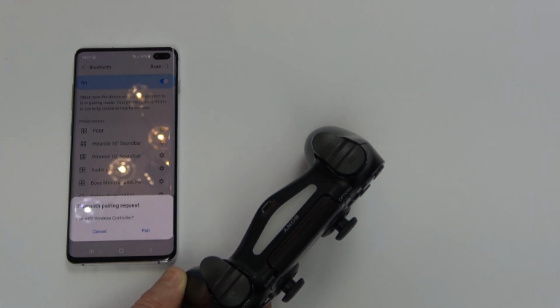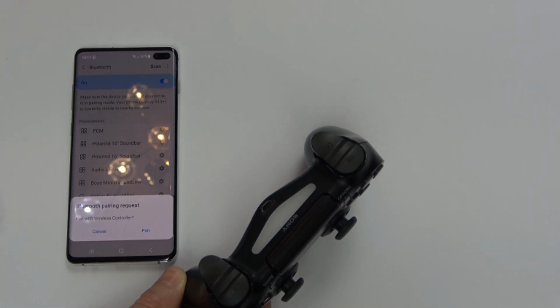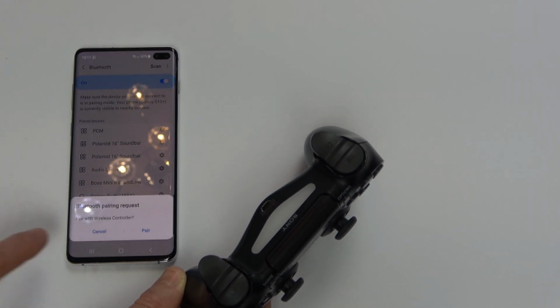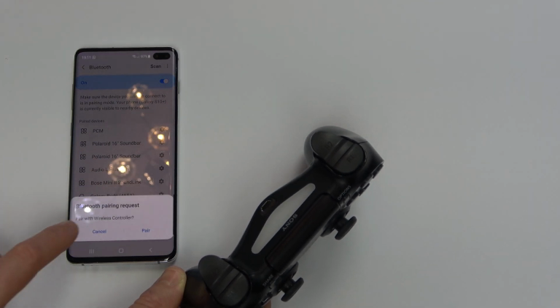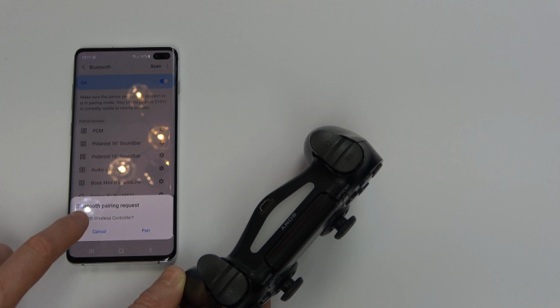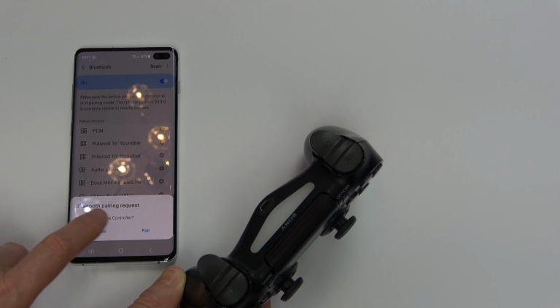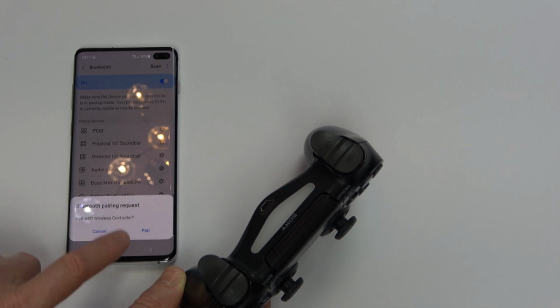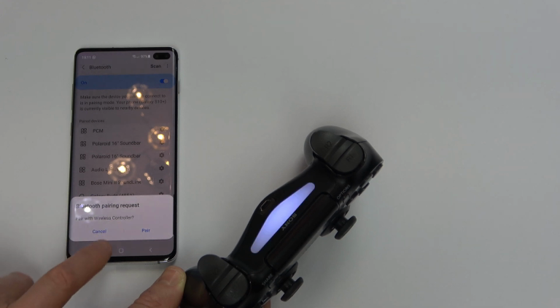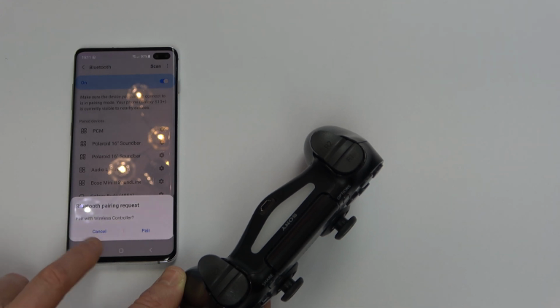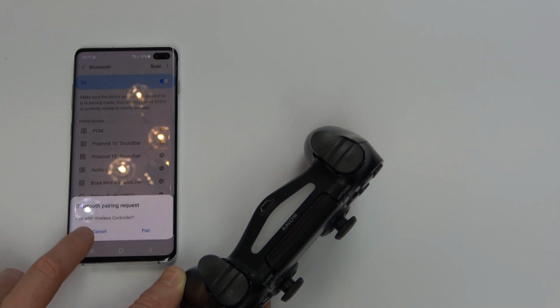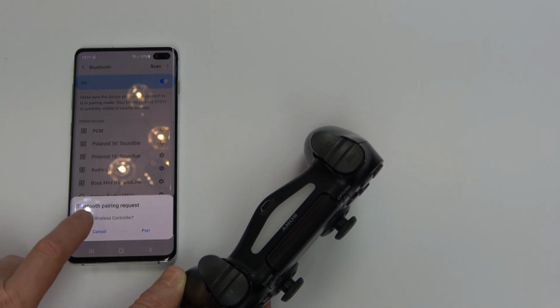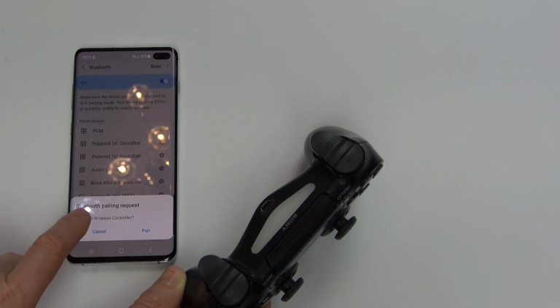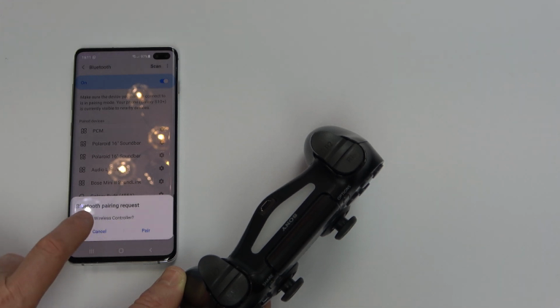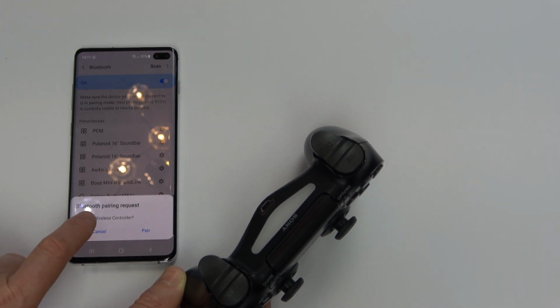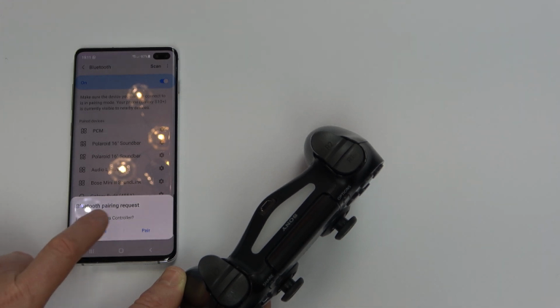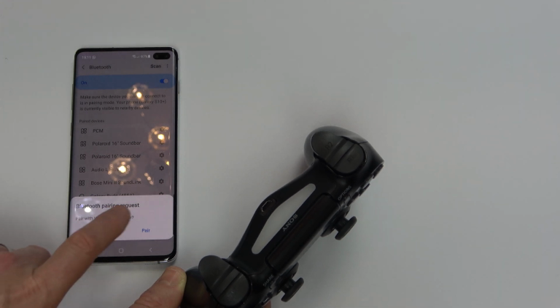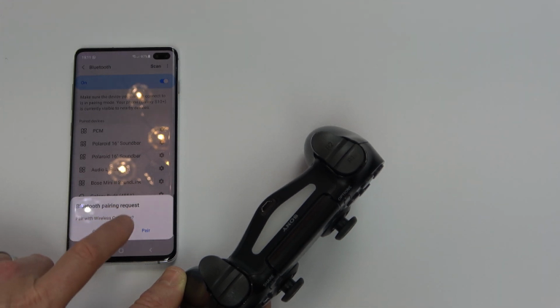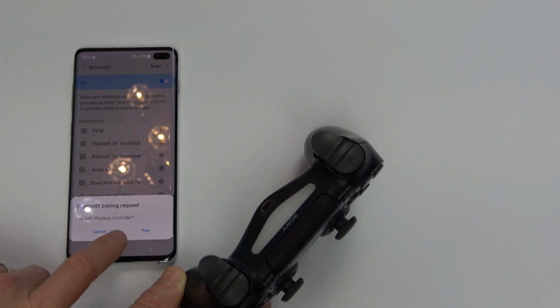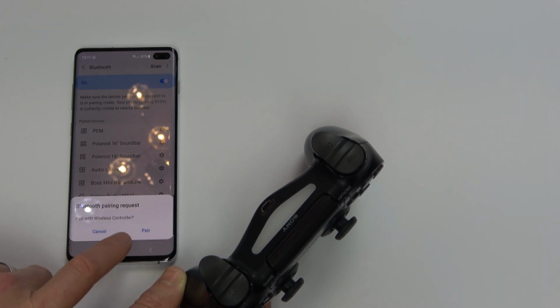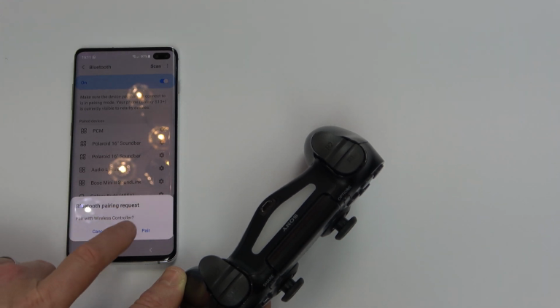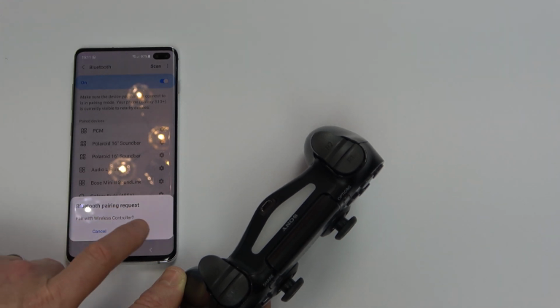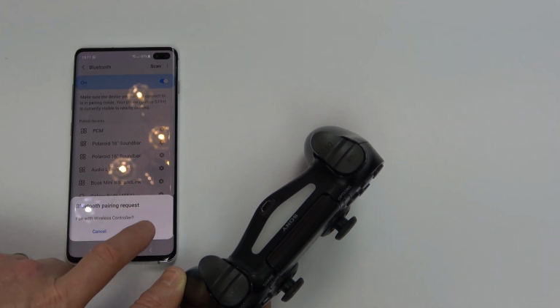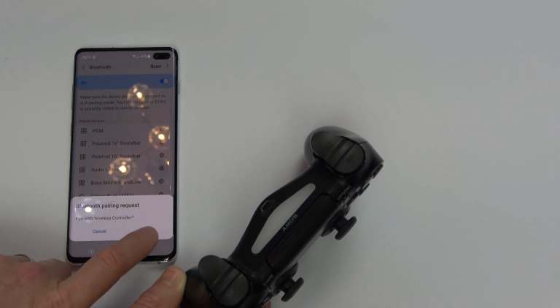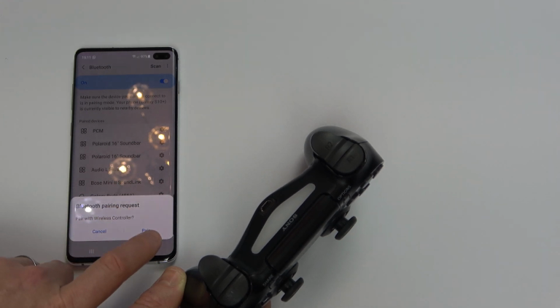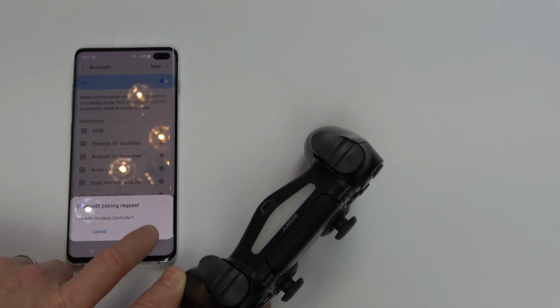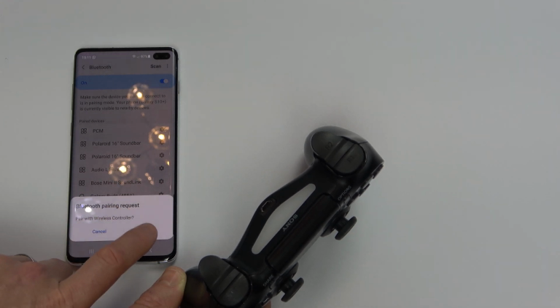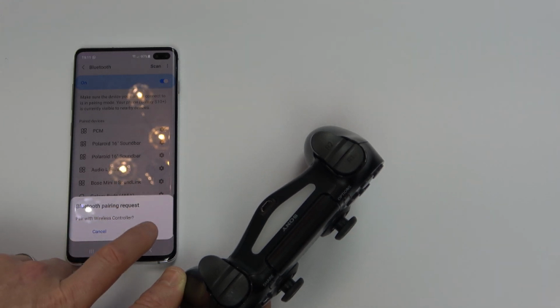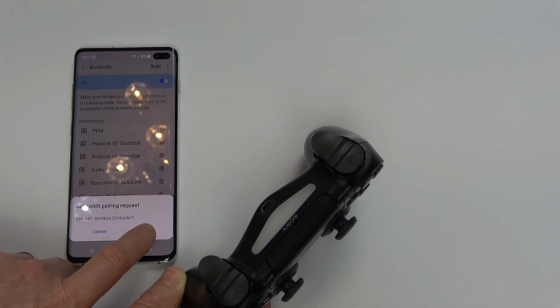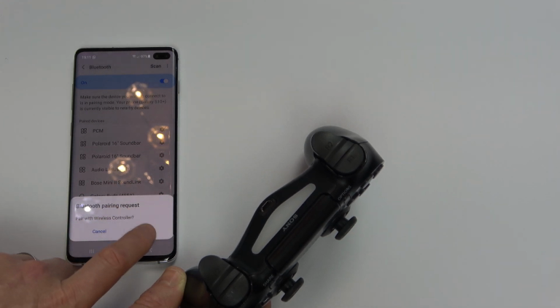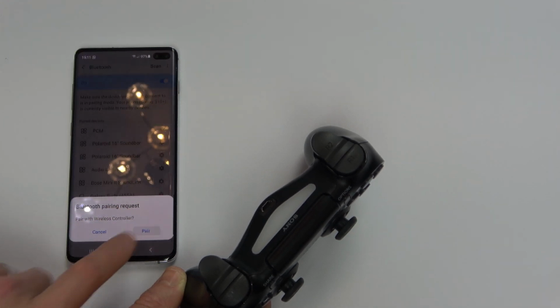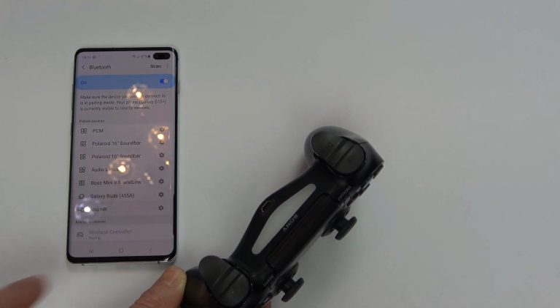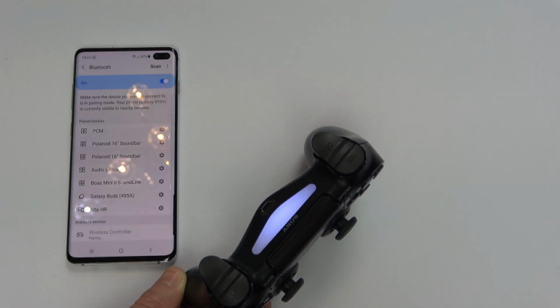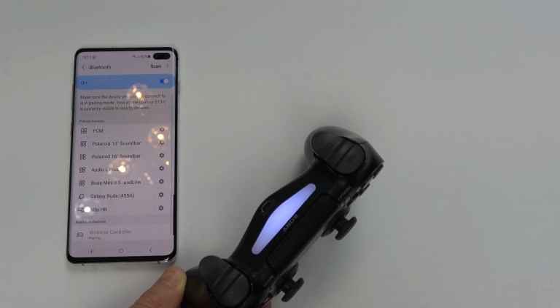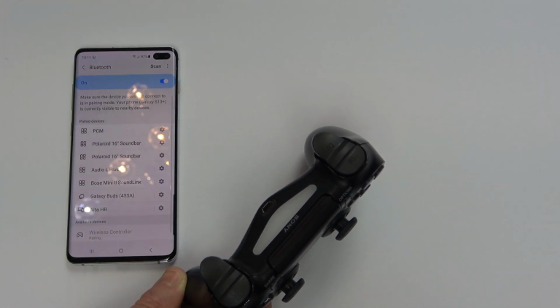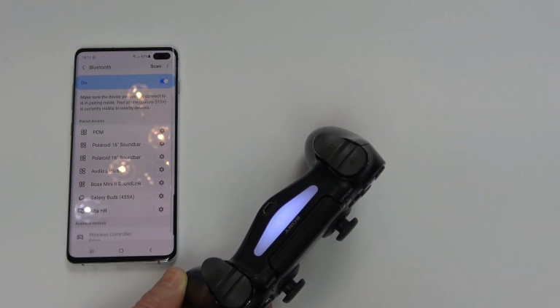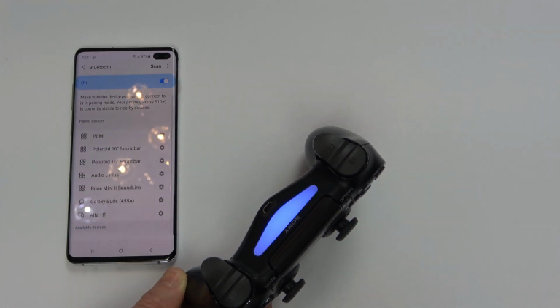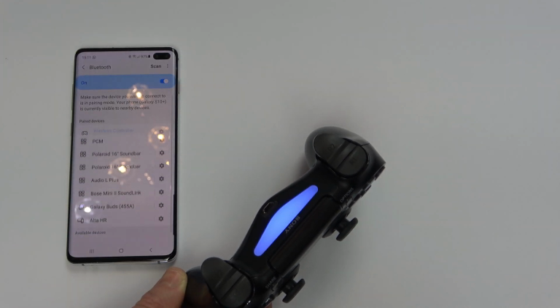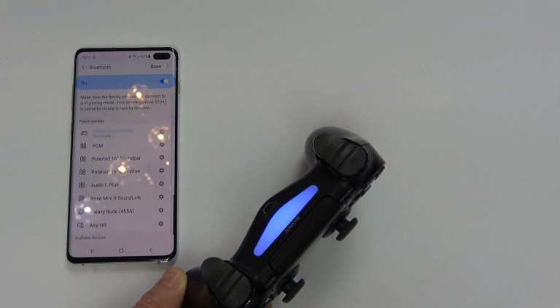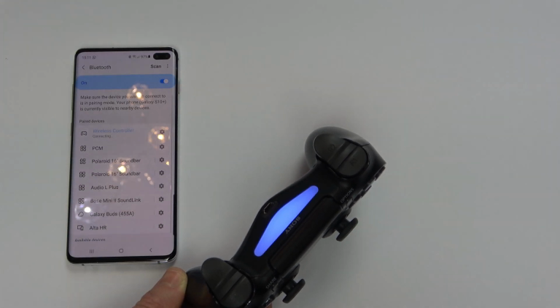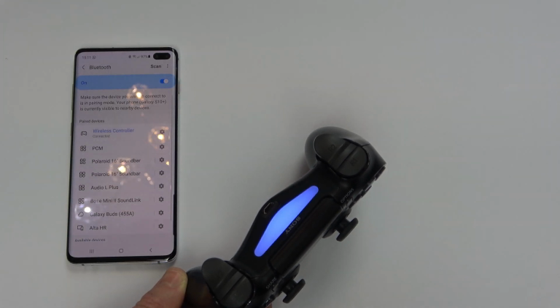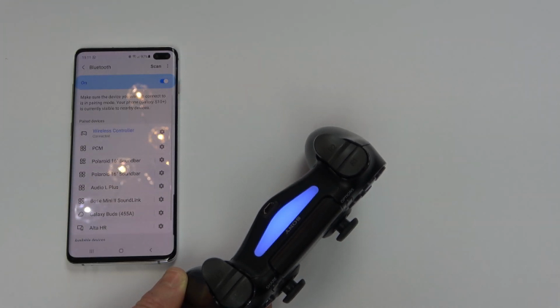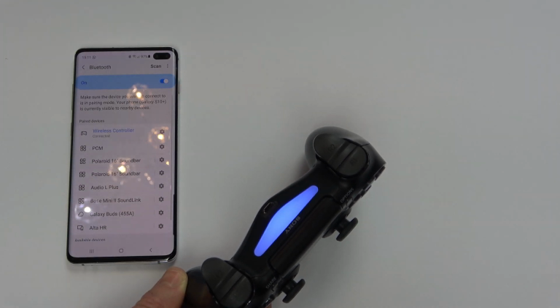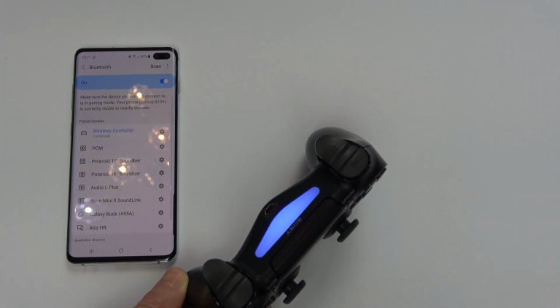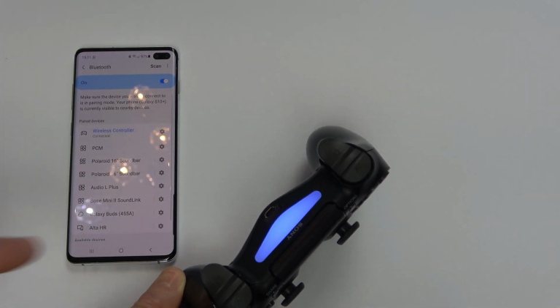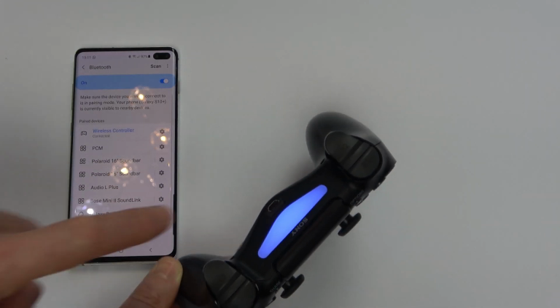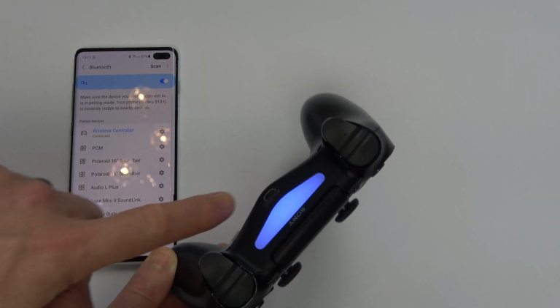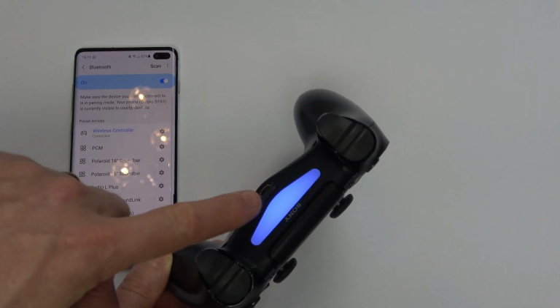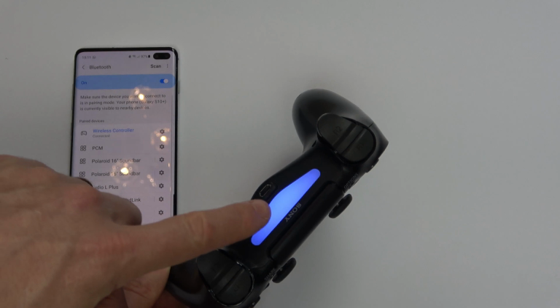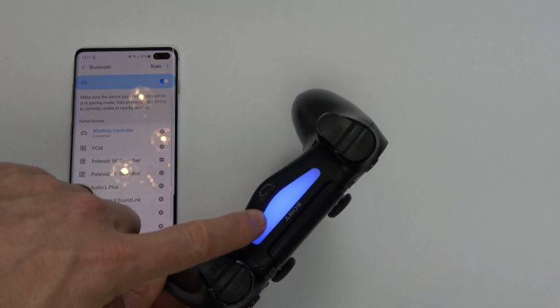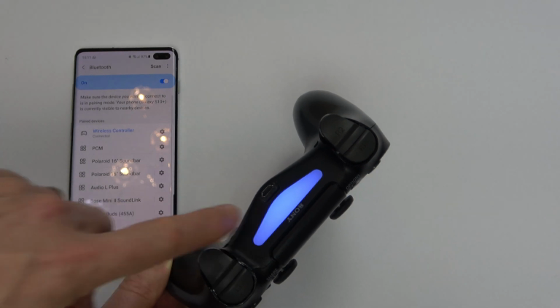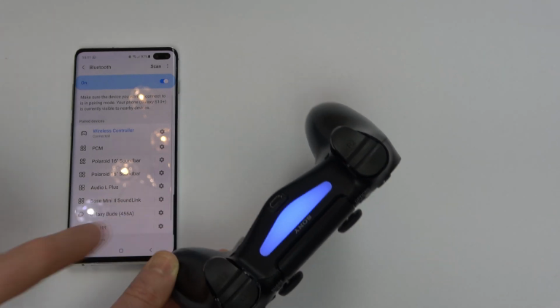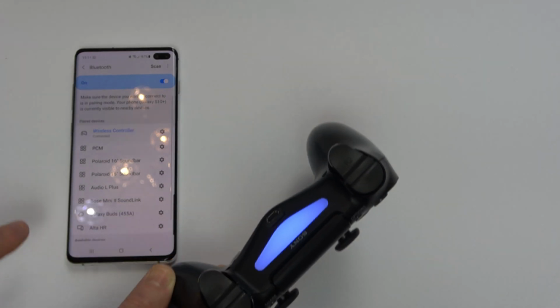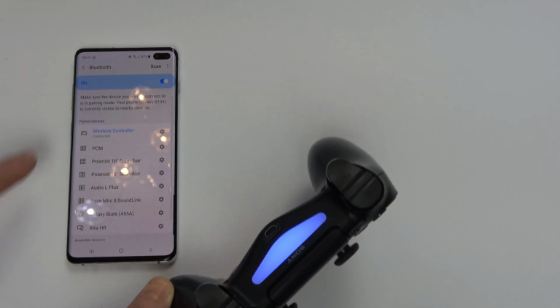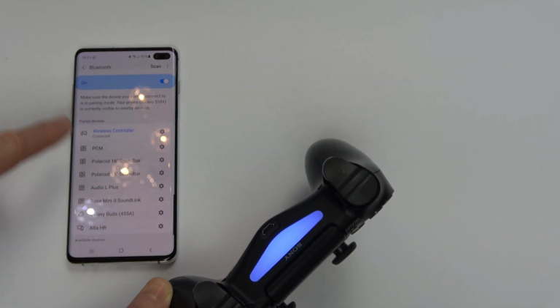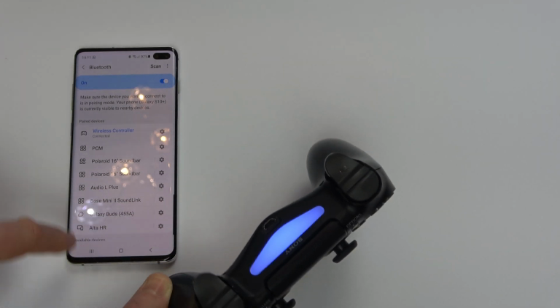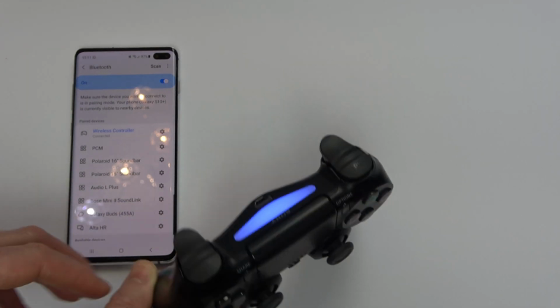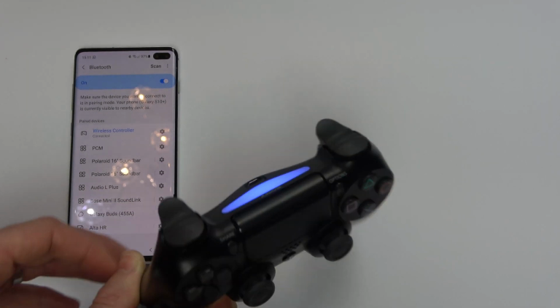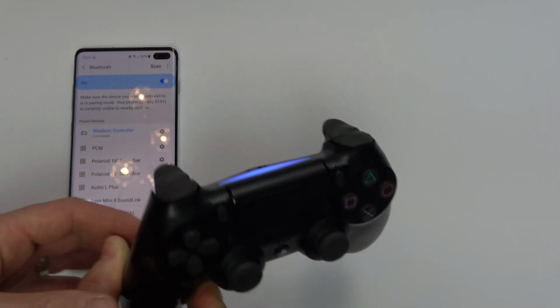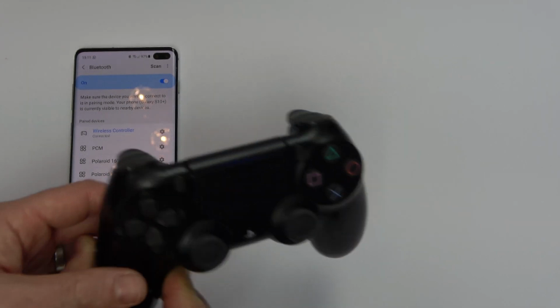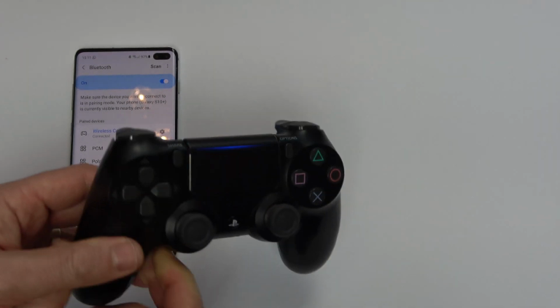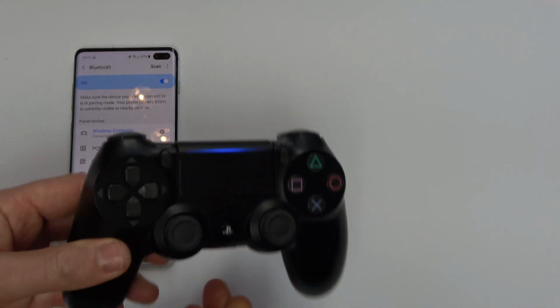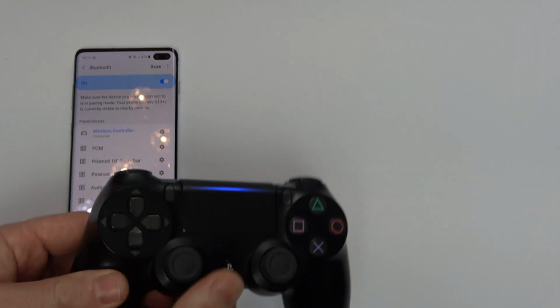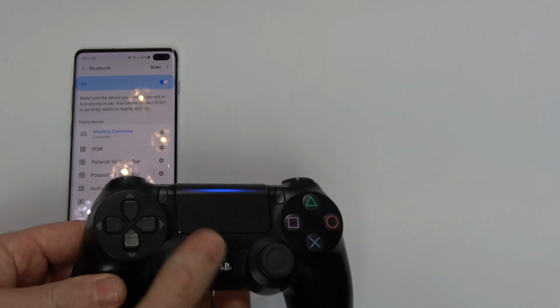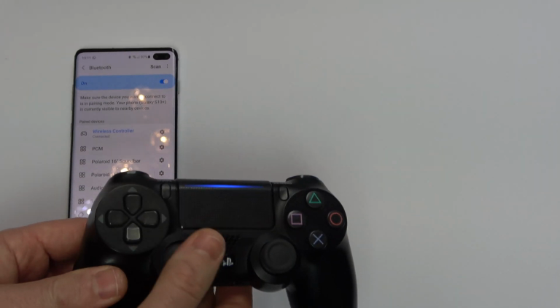This time it's going to go through a Bluetooth pairing request. Hit Pair, and now we've got a nice blue light here and you can see it's connected.